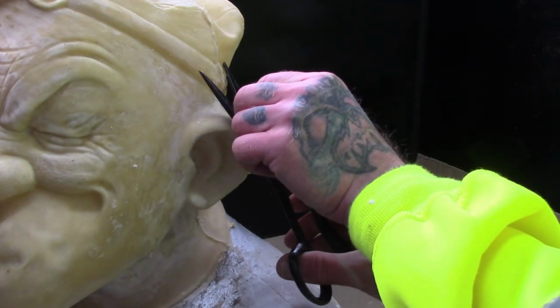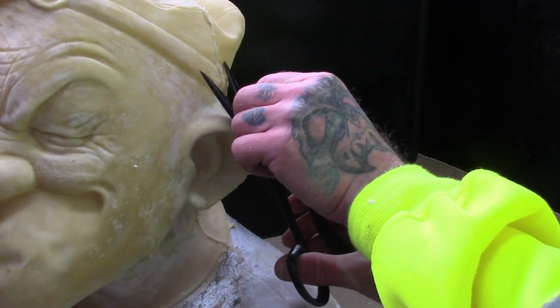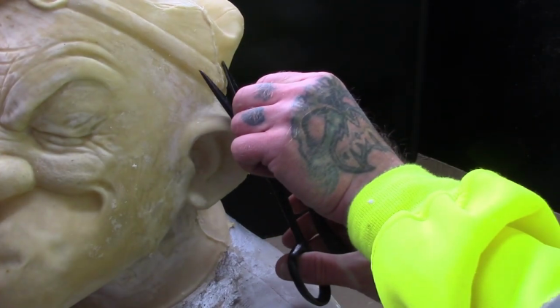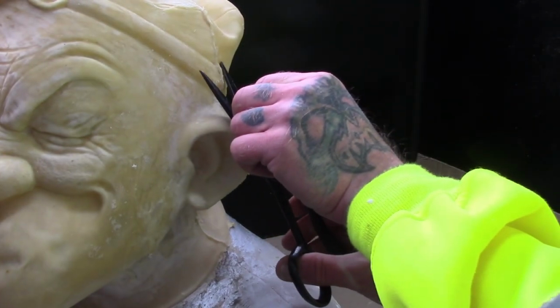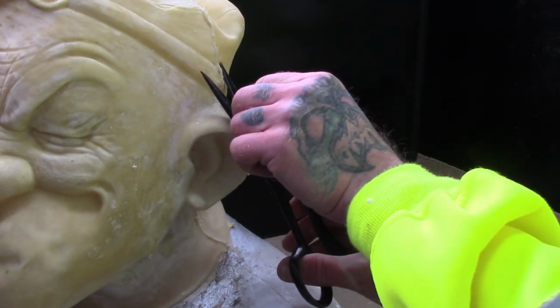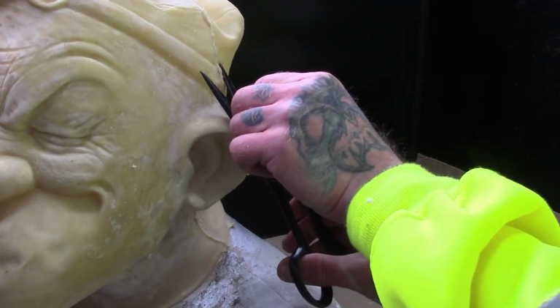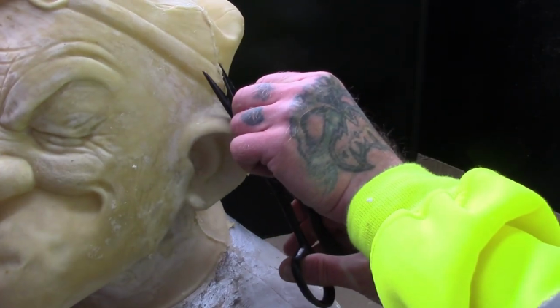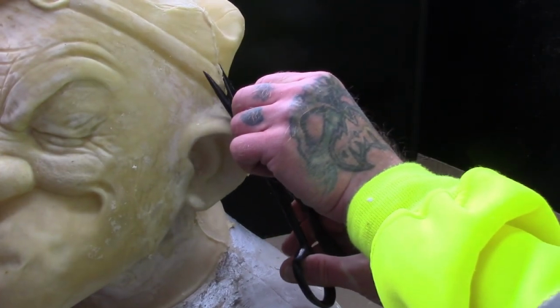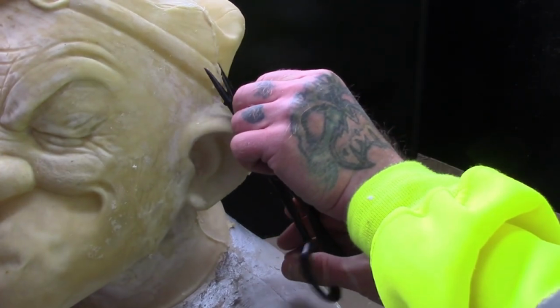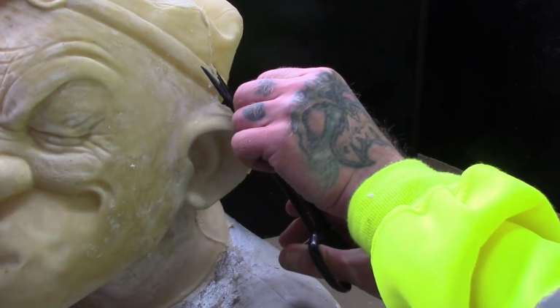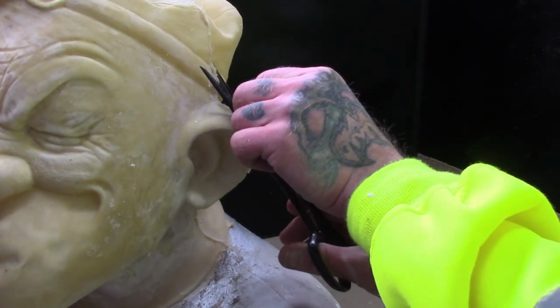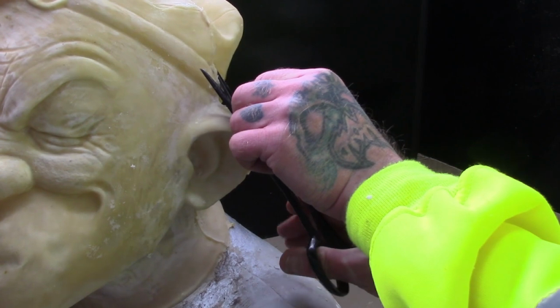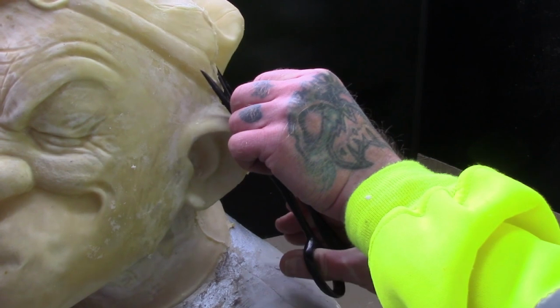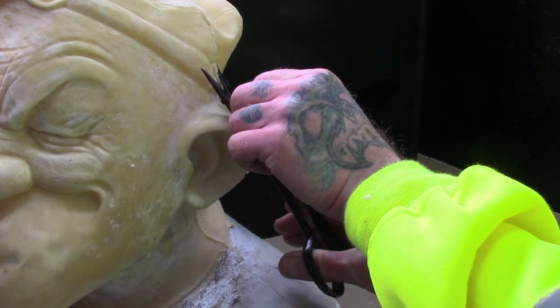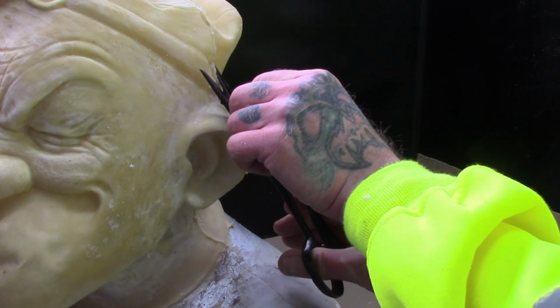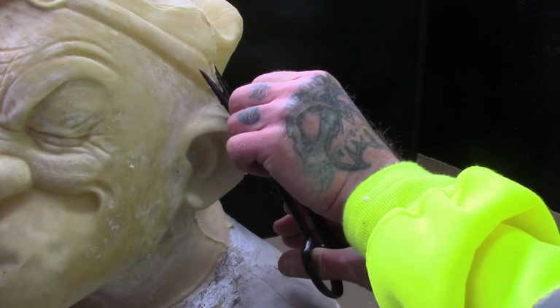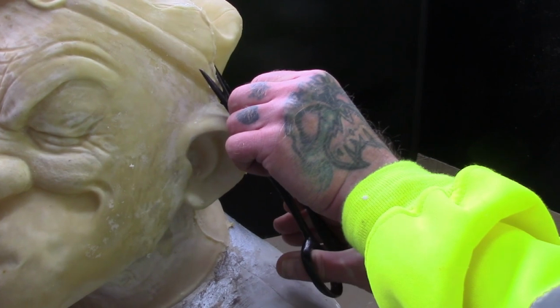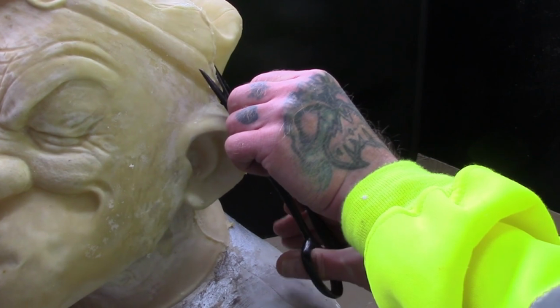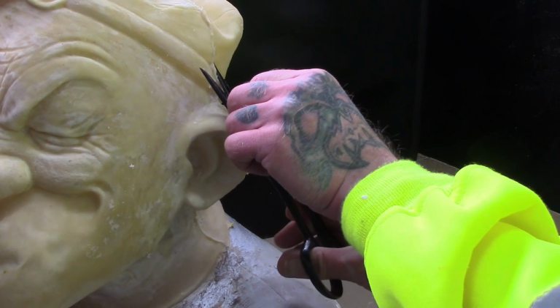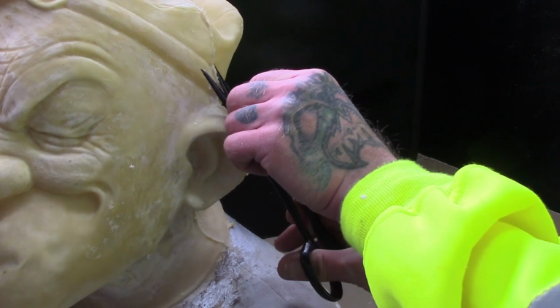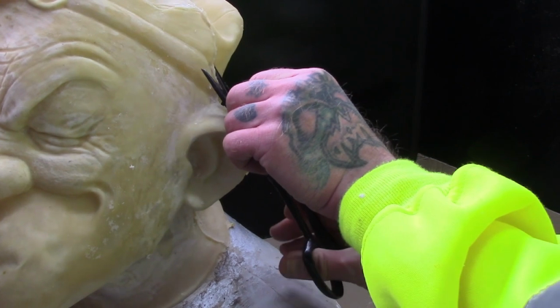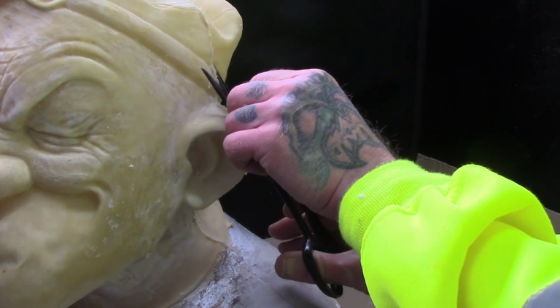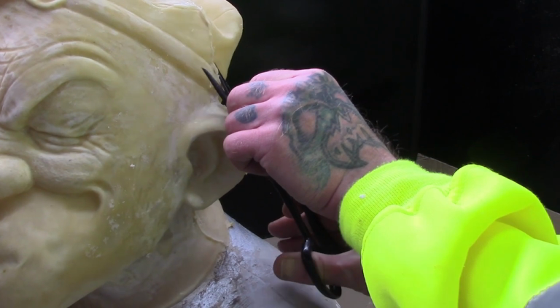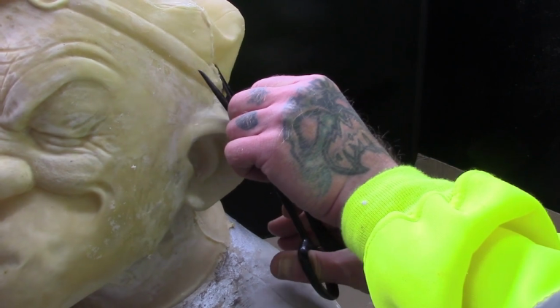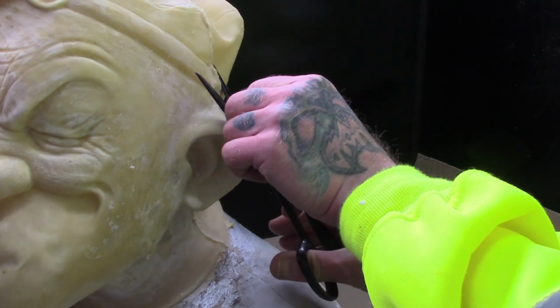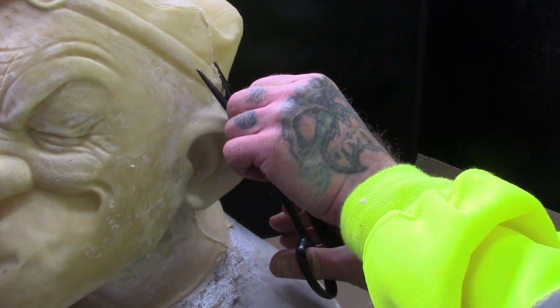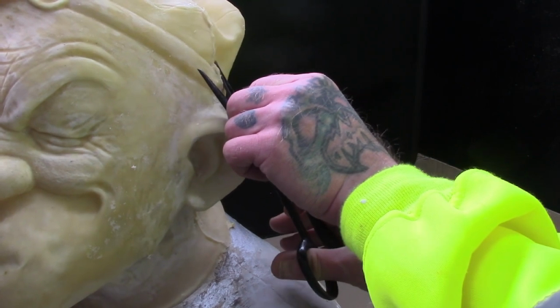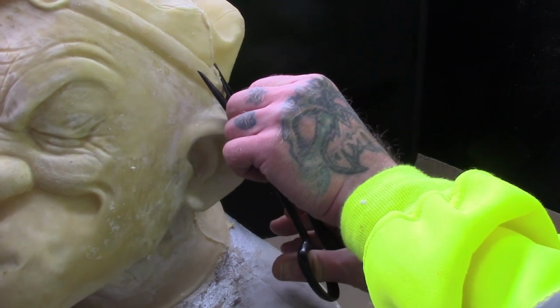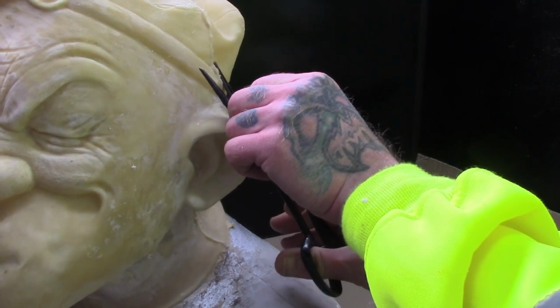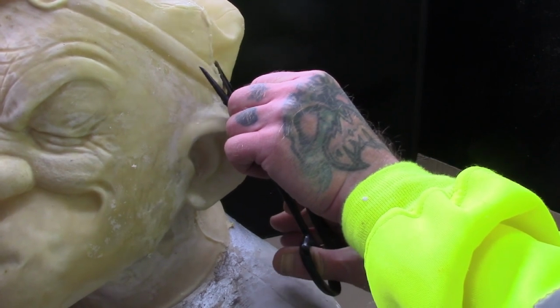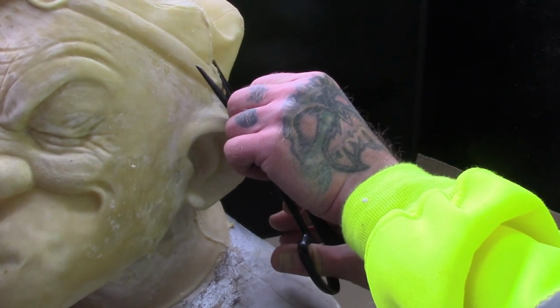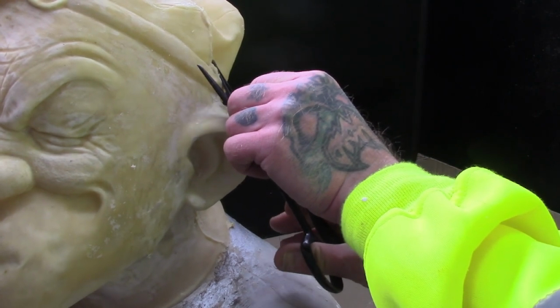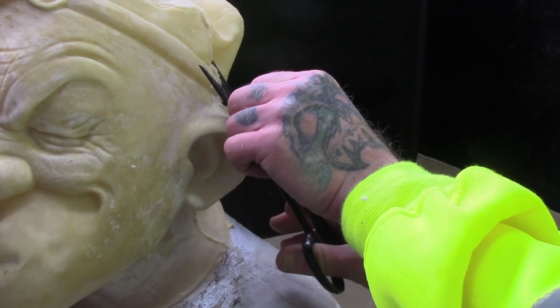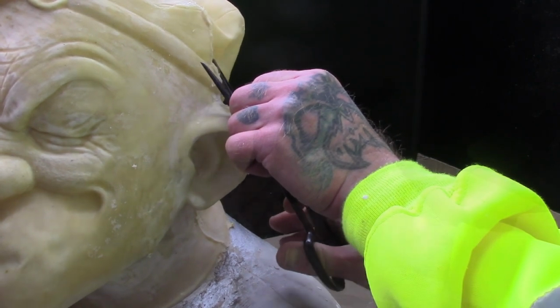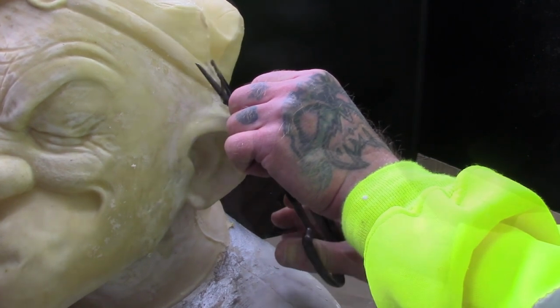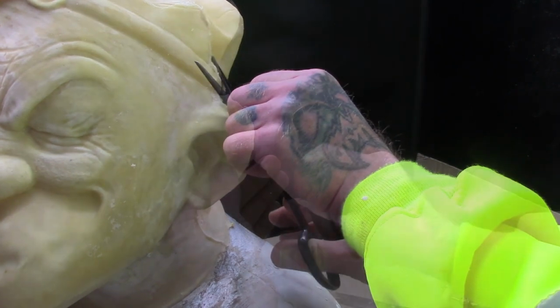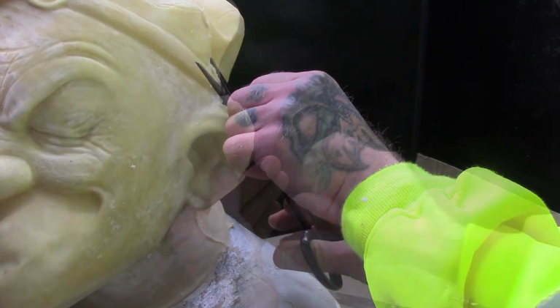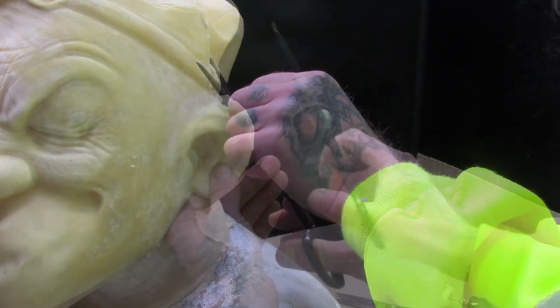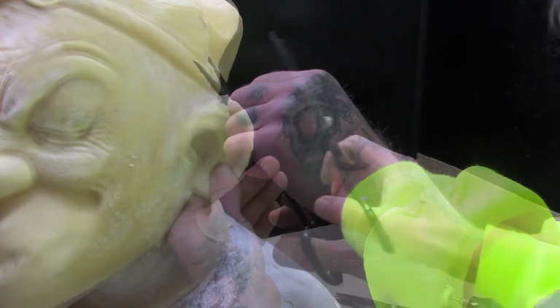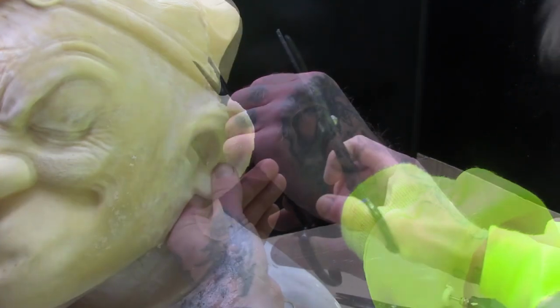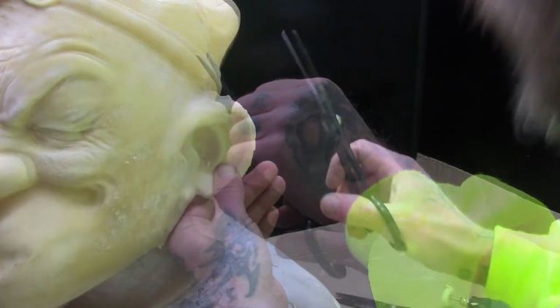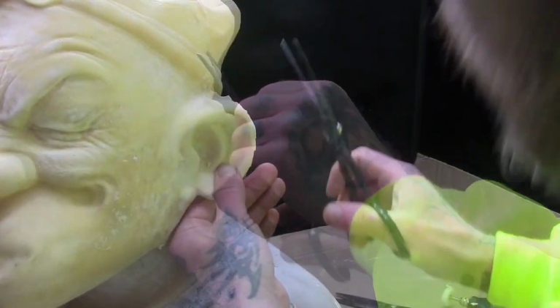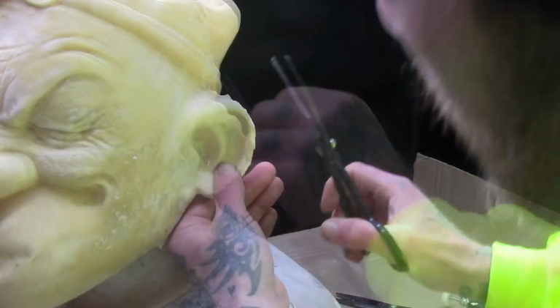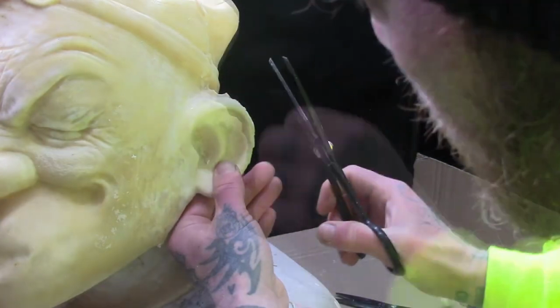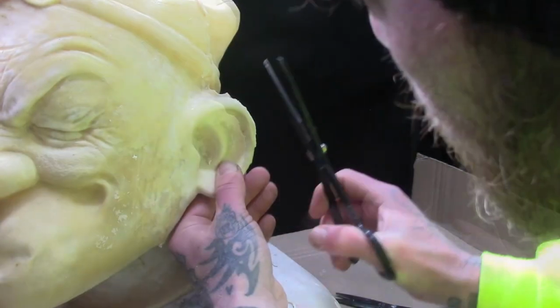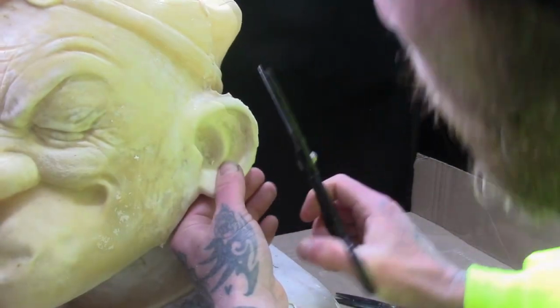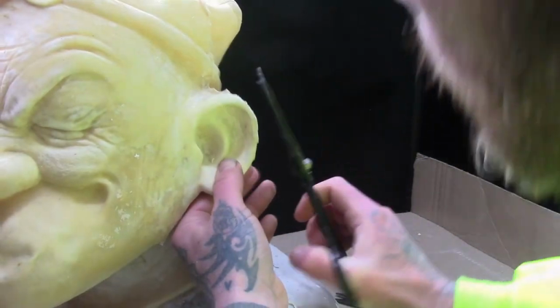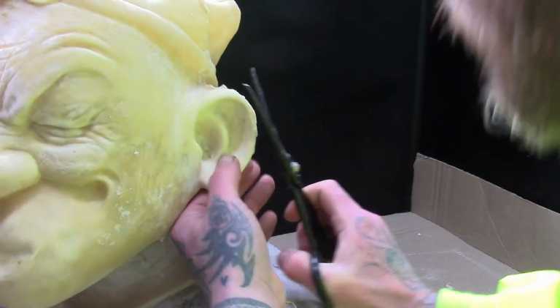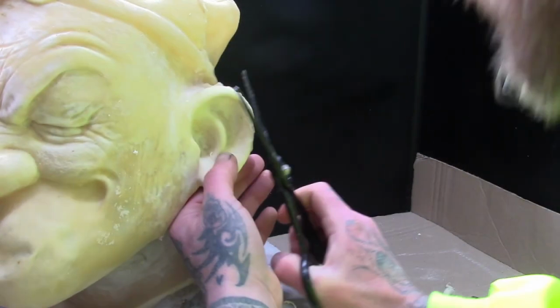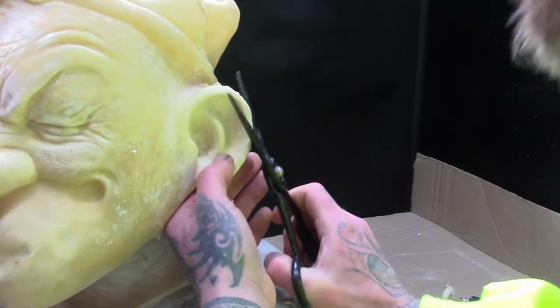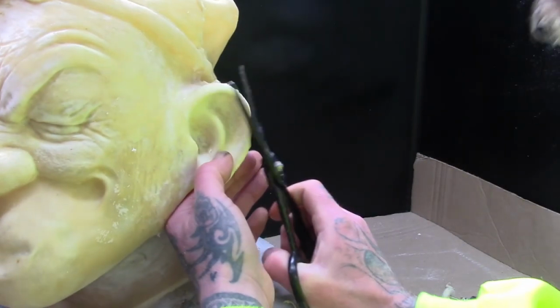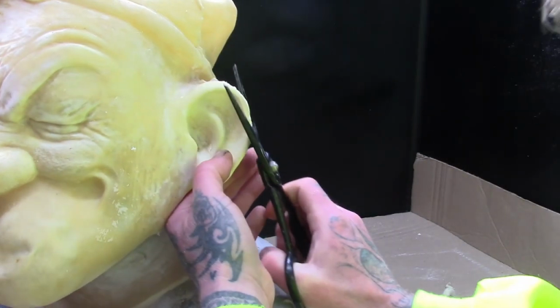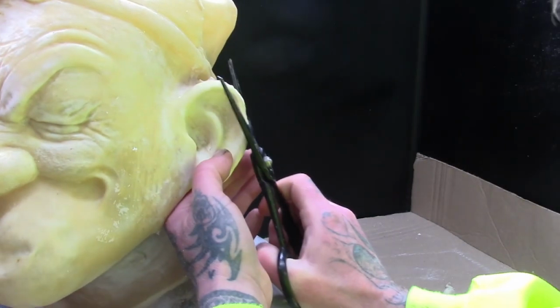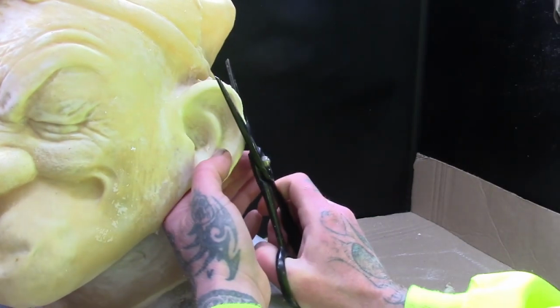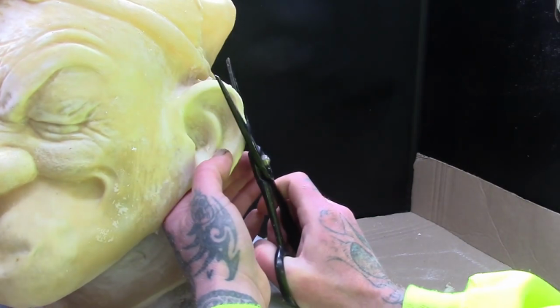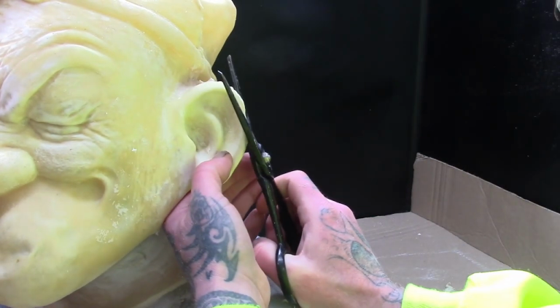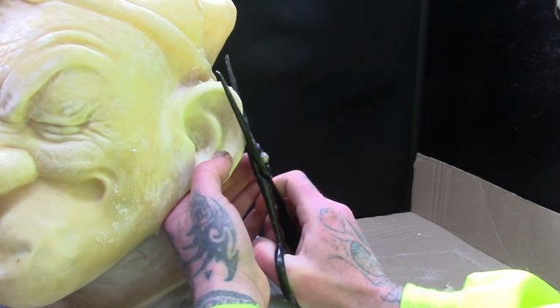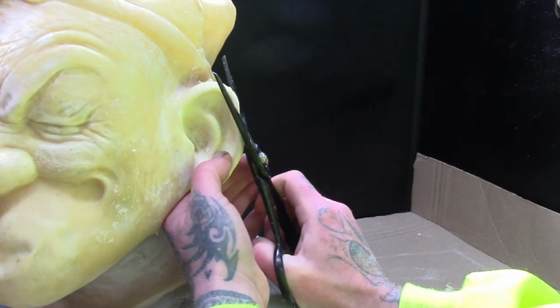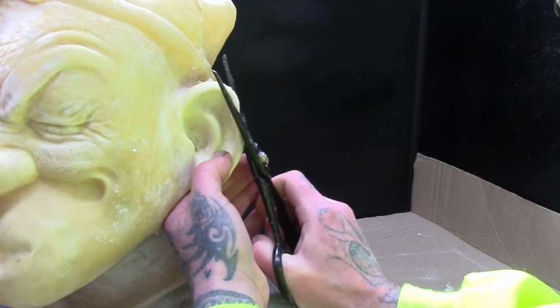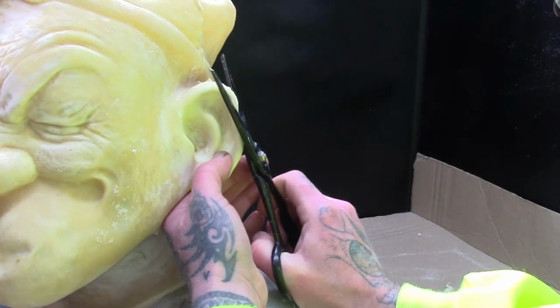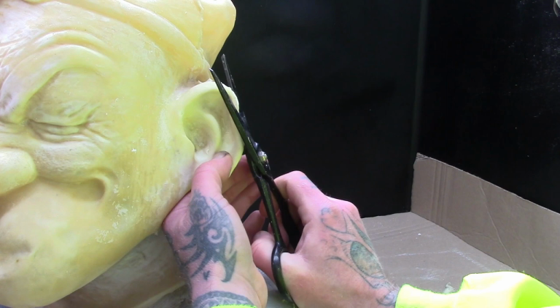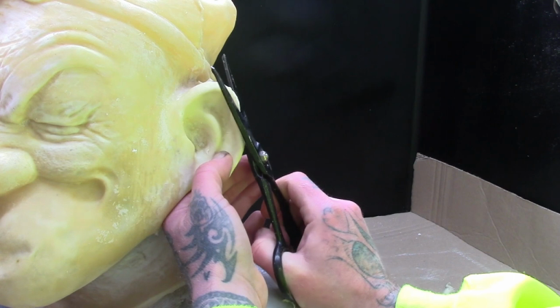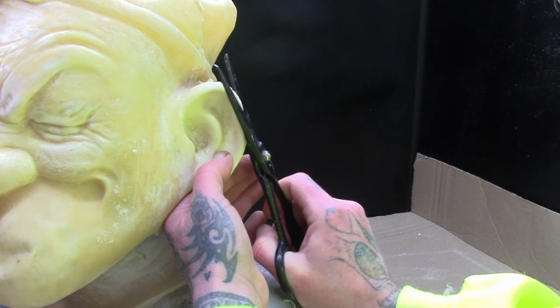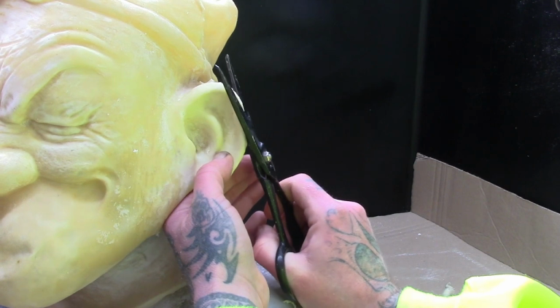But once you have your mask you can remove the seam lines using scissors and buff them out using a felt wheel on a dremel tool.